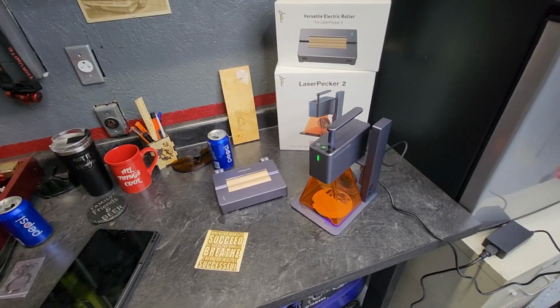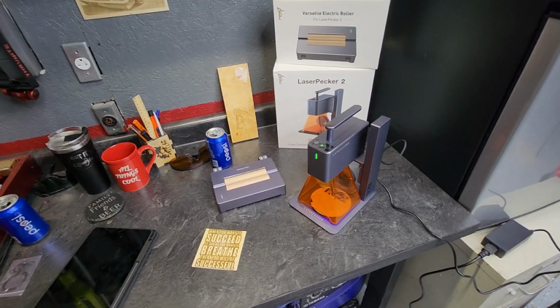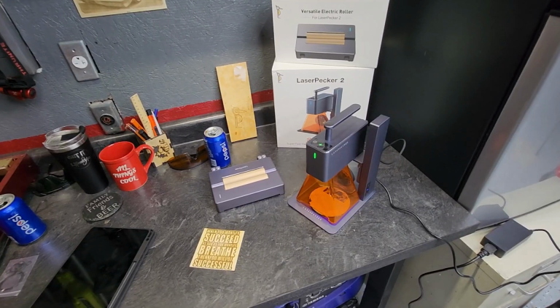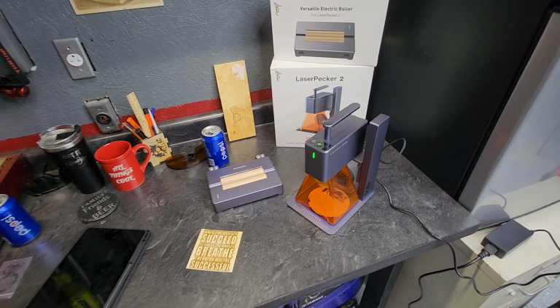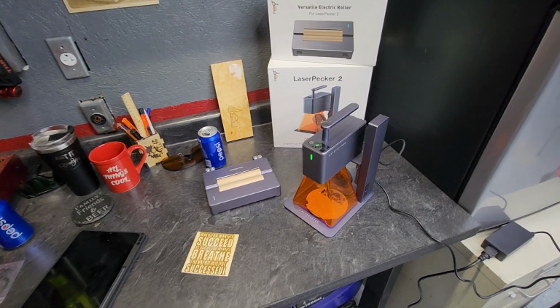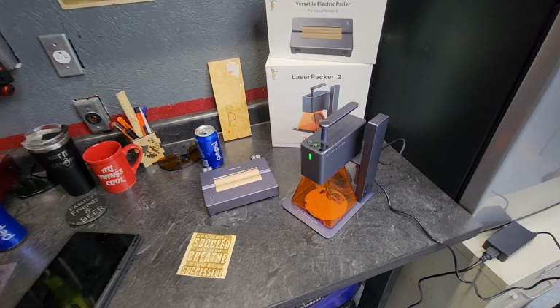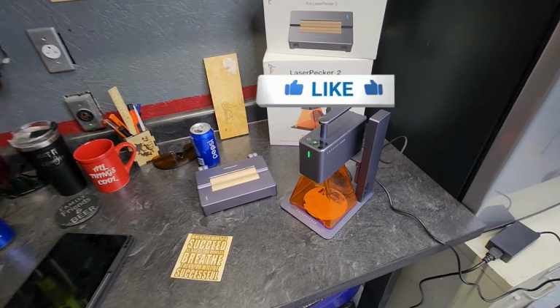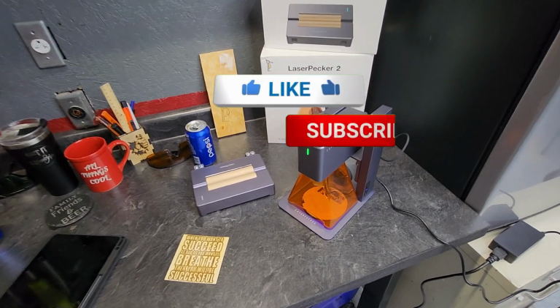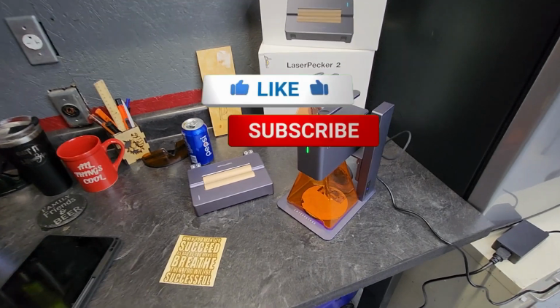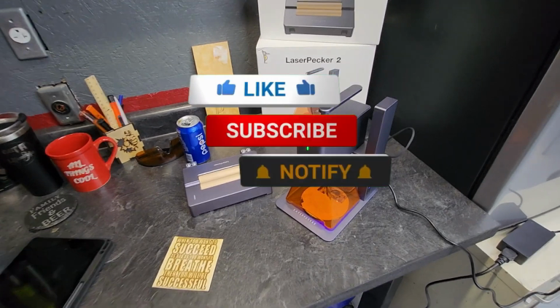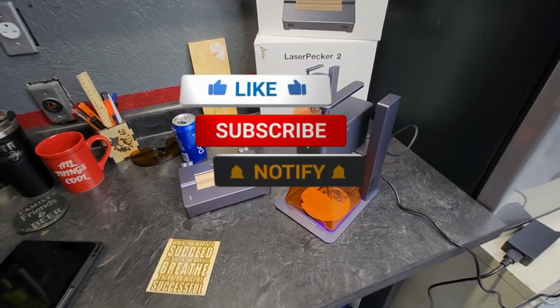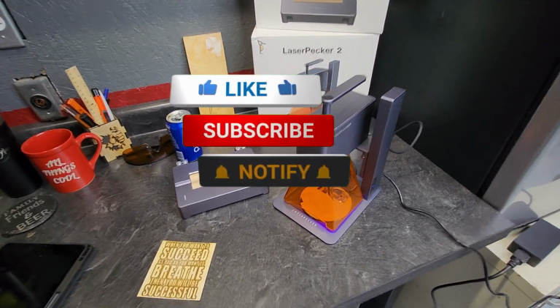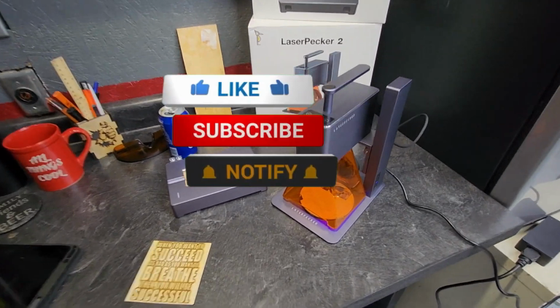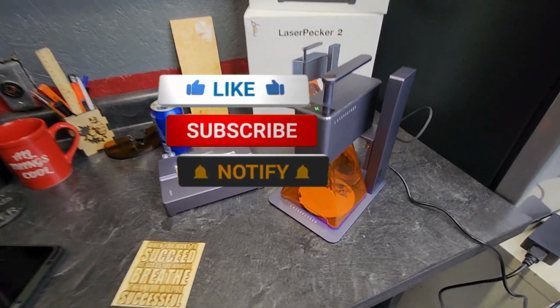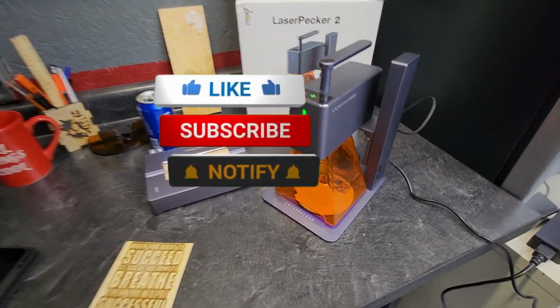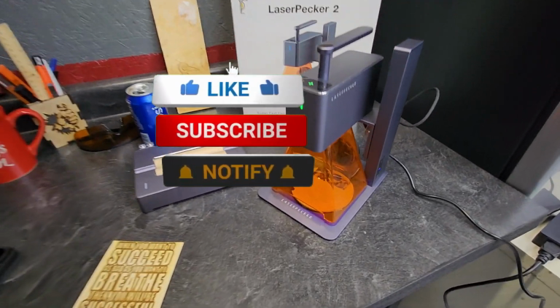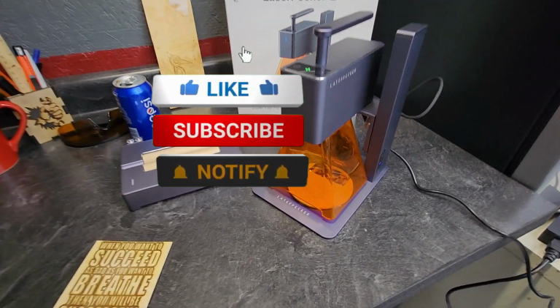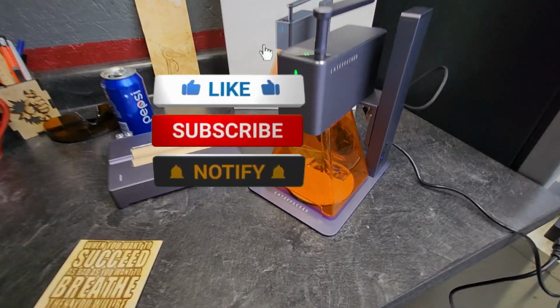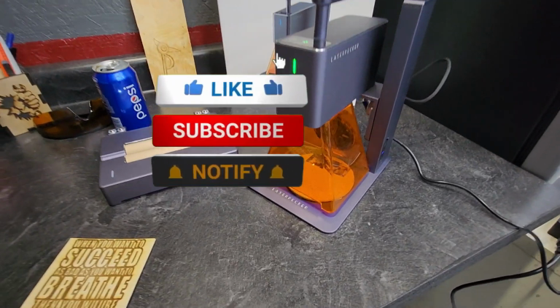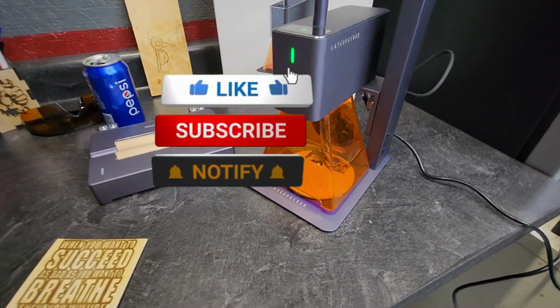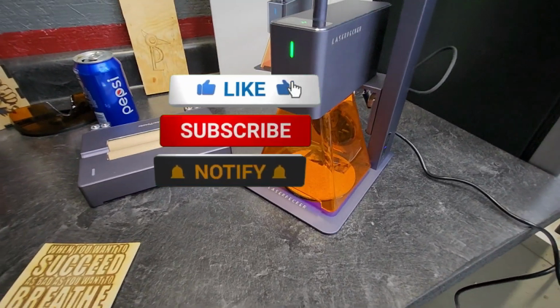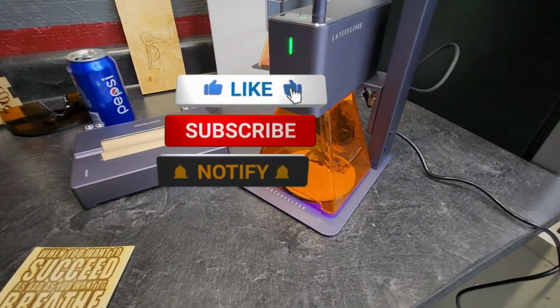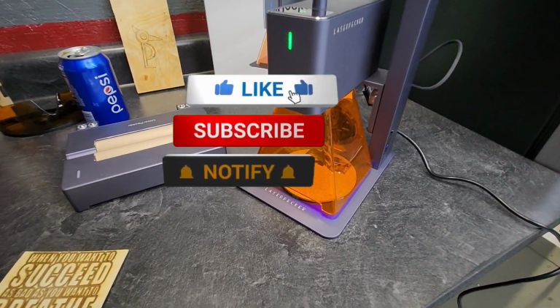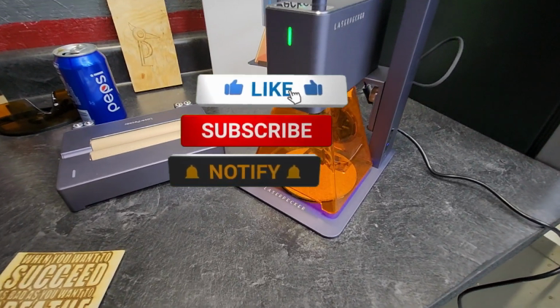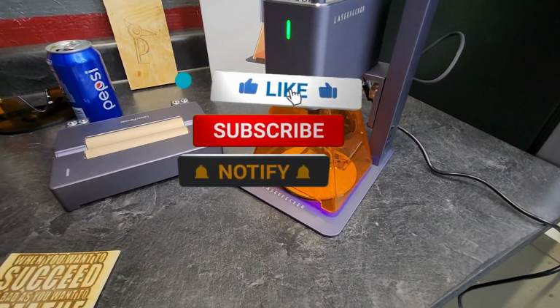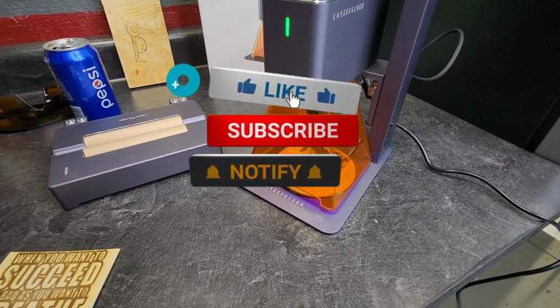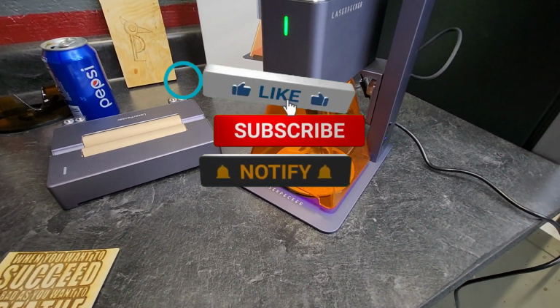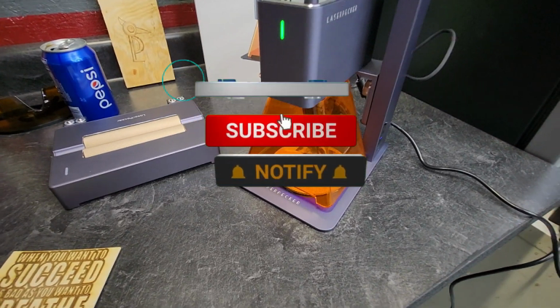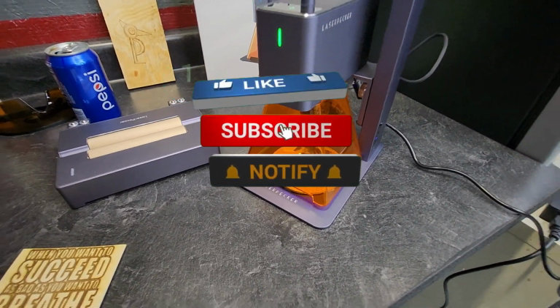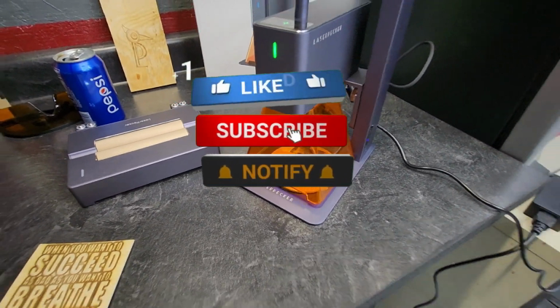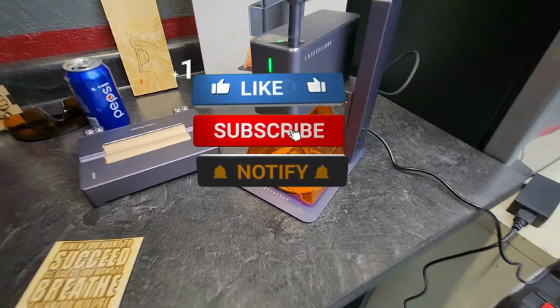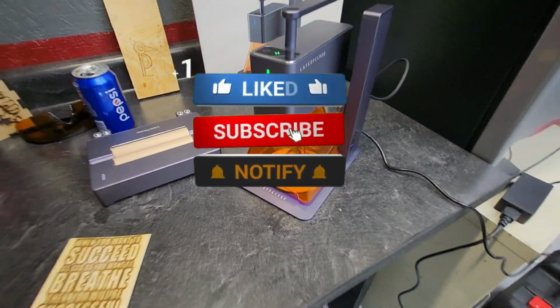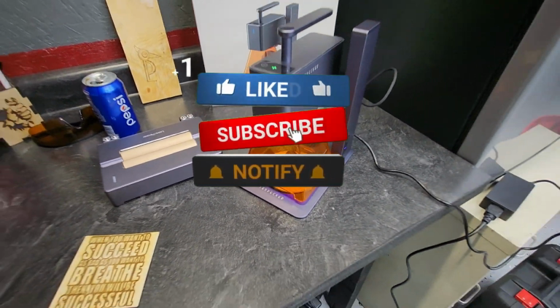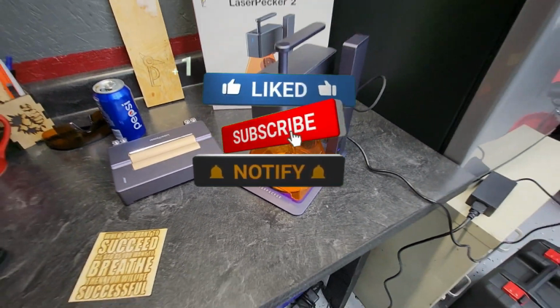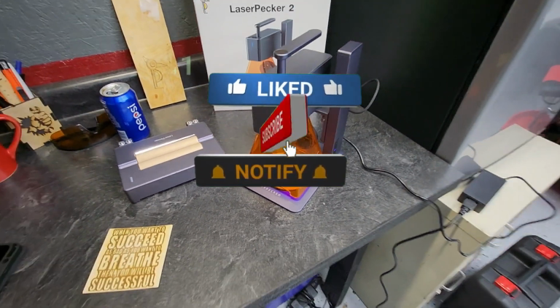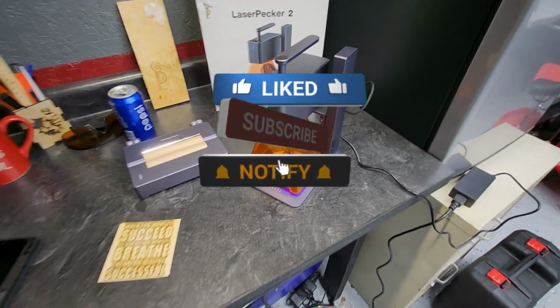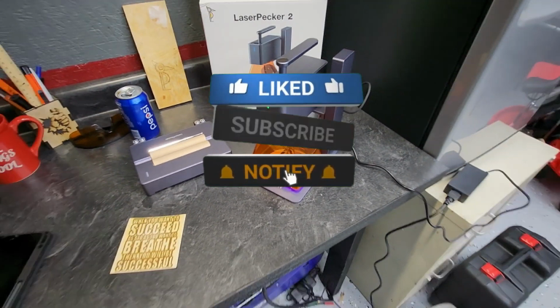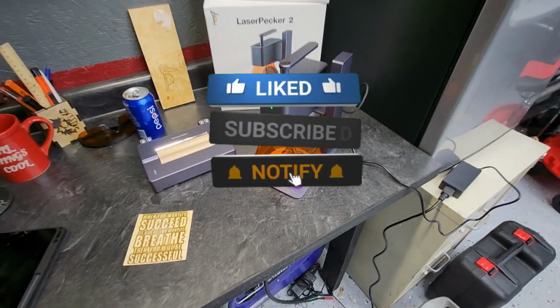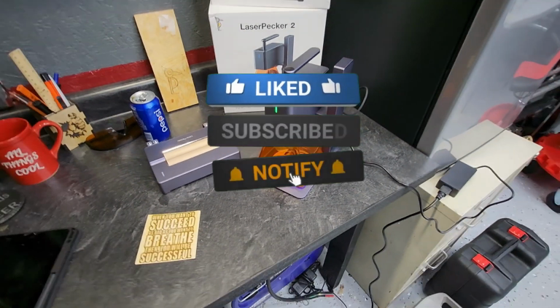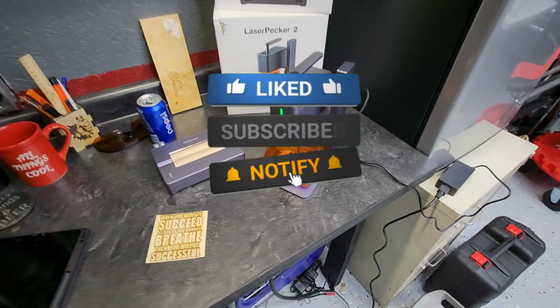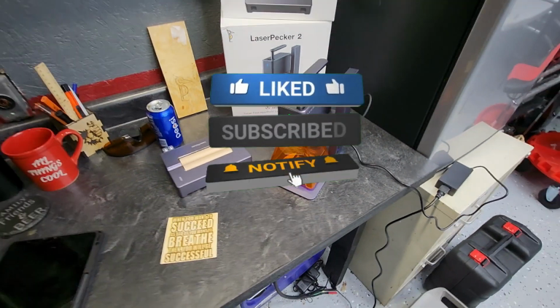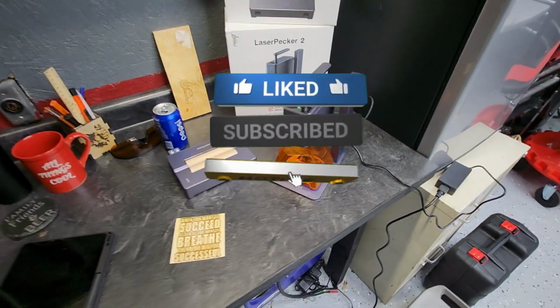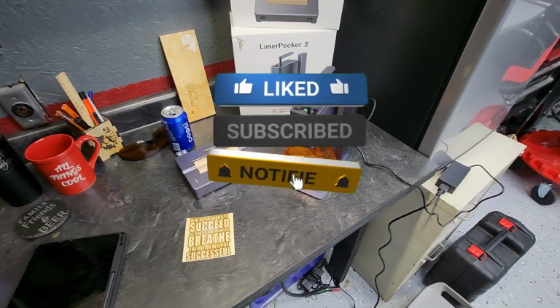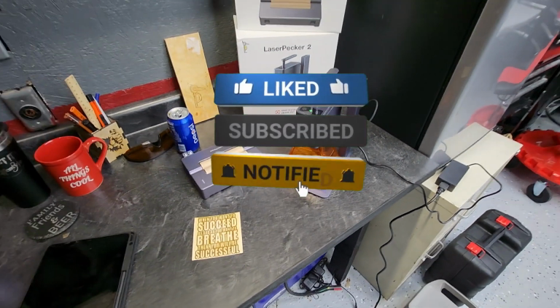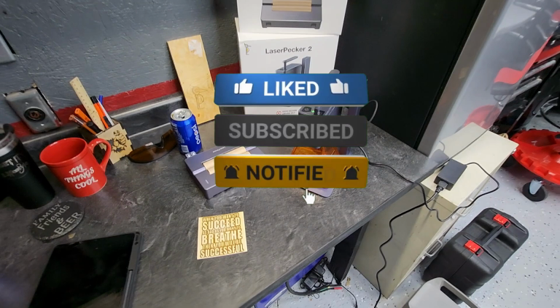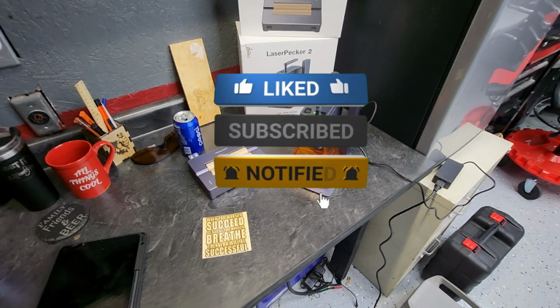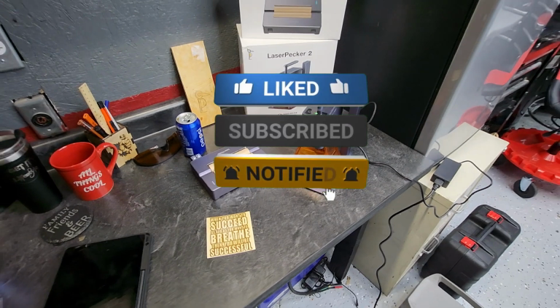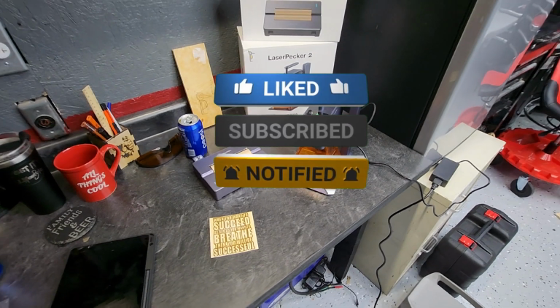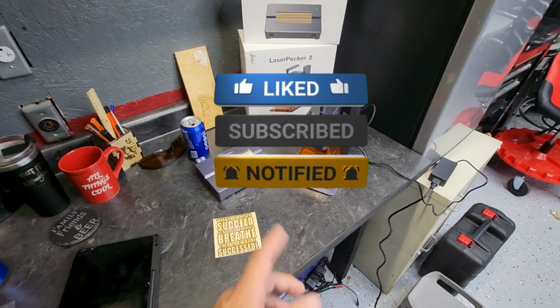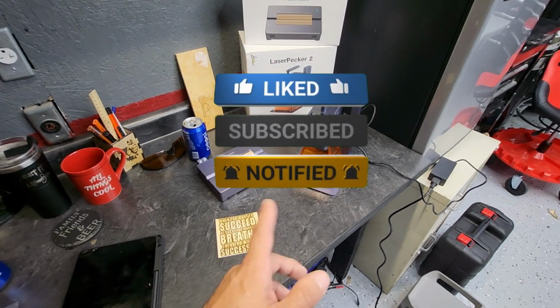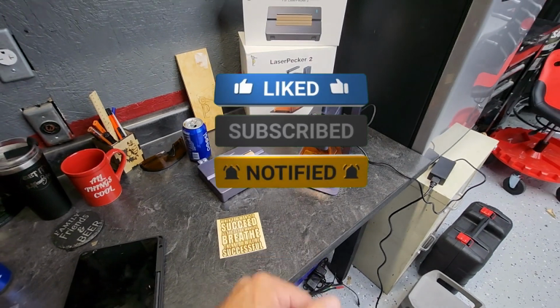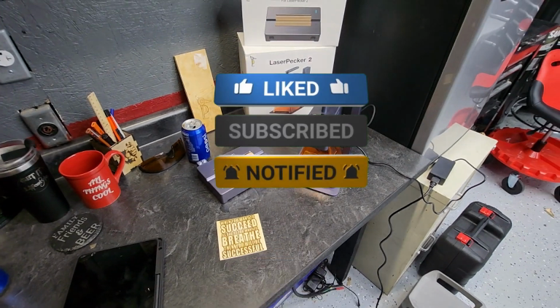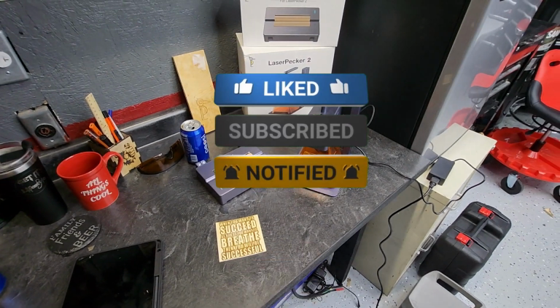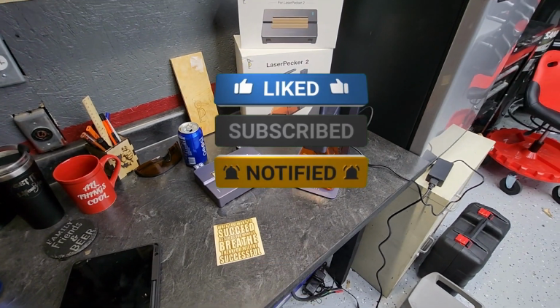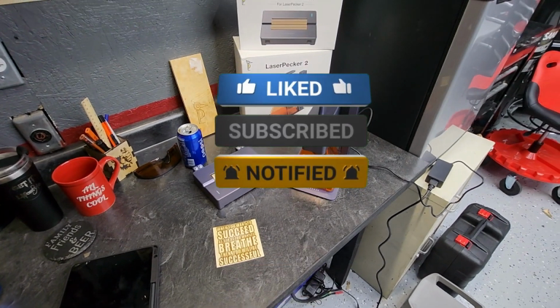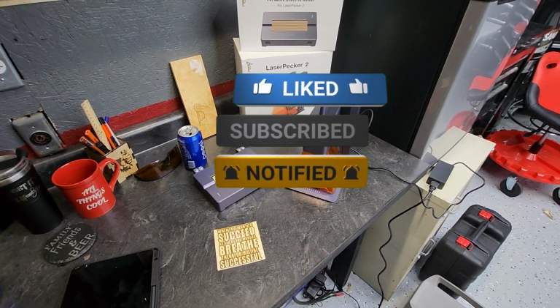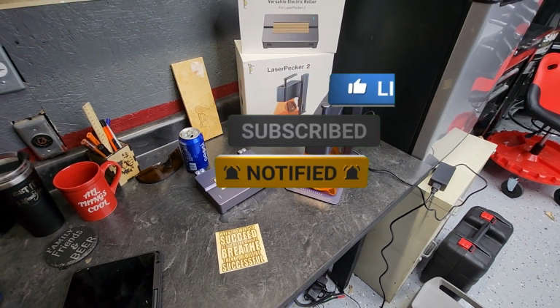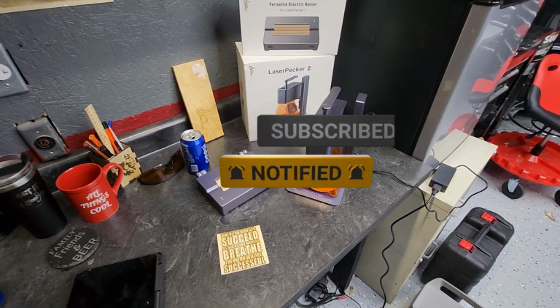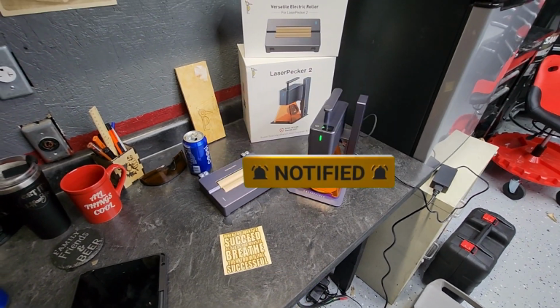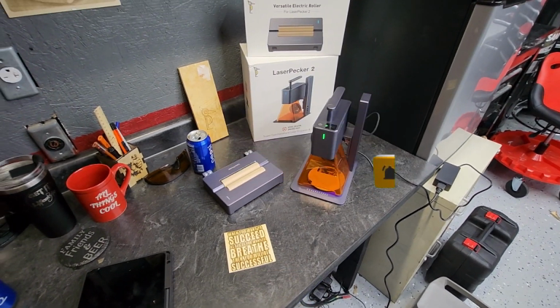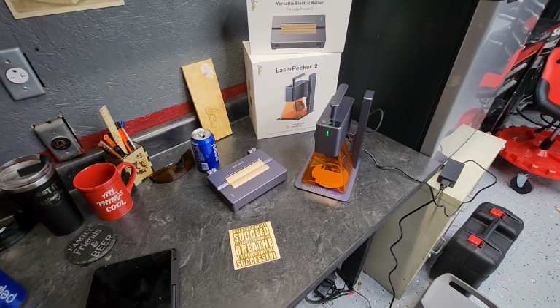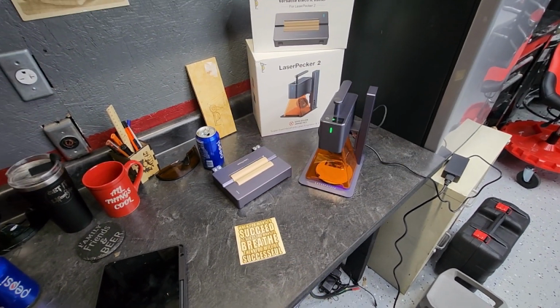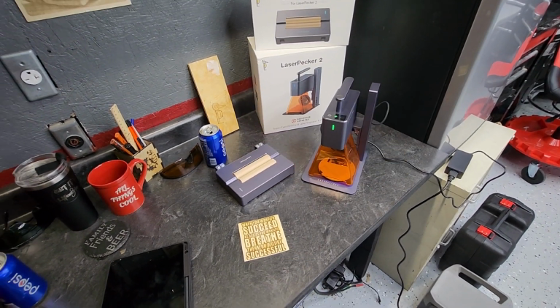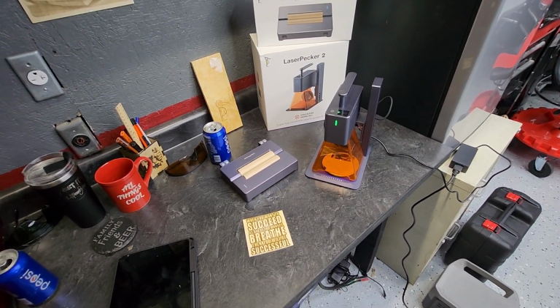Hopefully you guys found the video useful. If you did, smash that like button, subscribe if you're not subscribed. Until the next one, guys — I'll talk to you later.